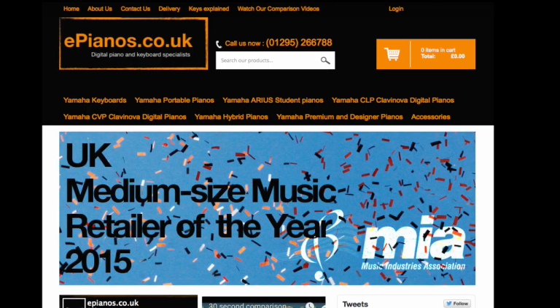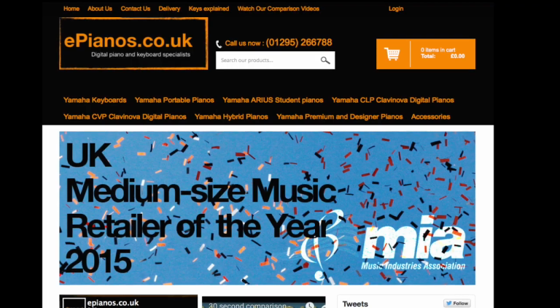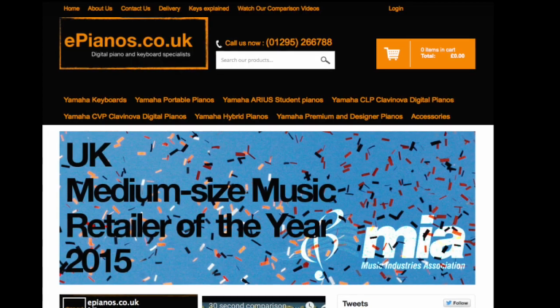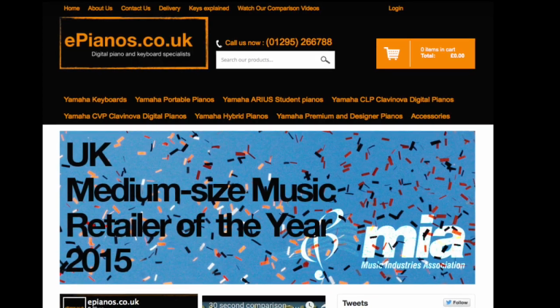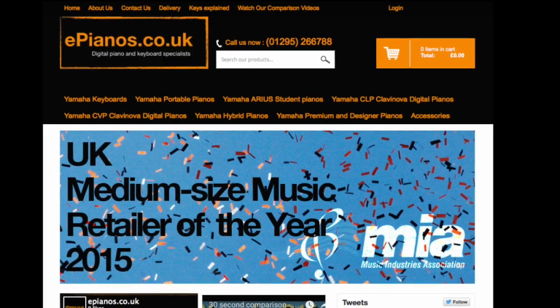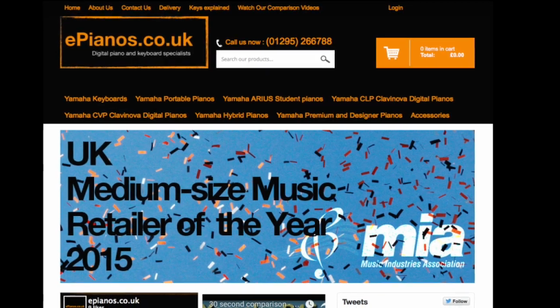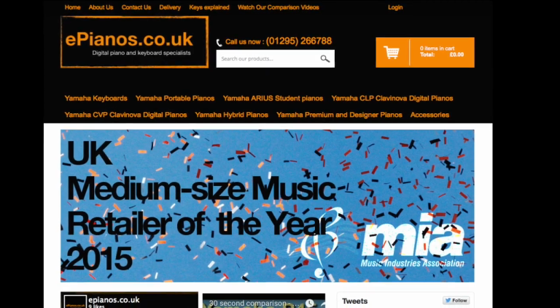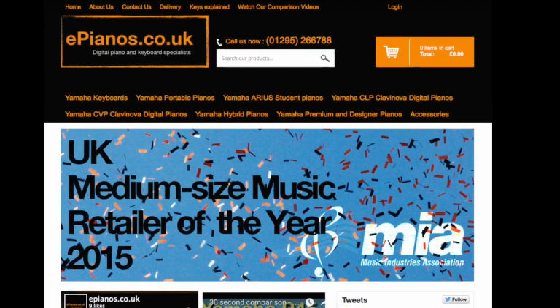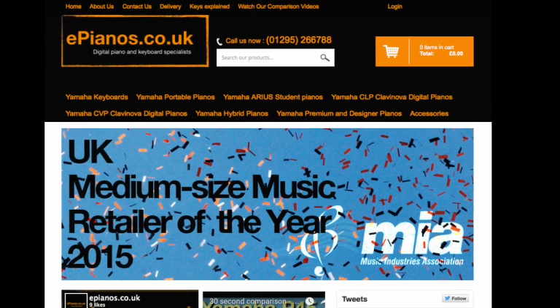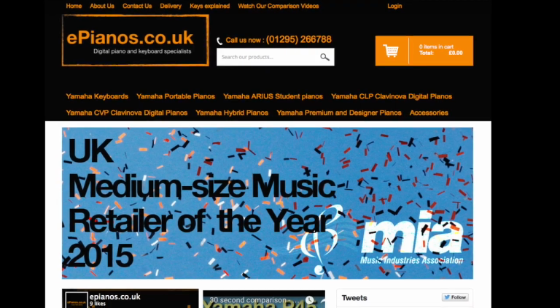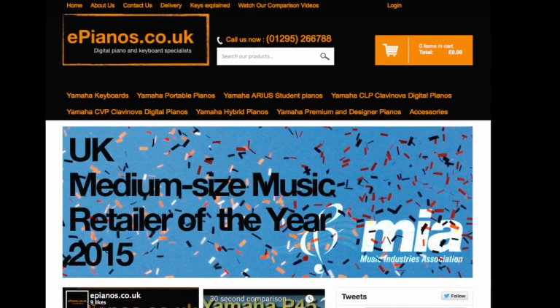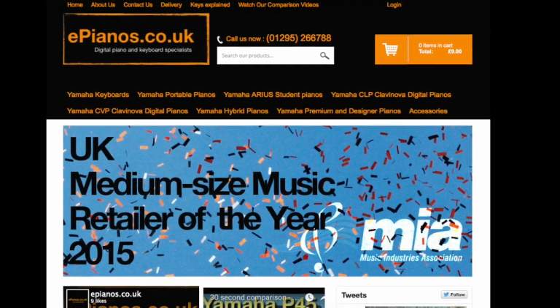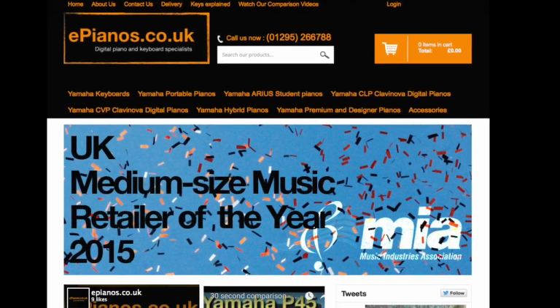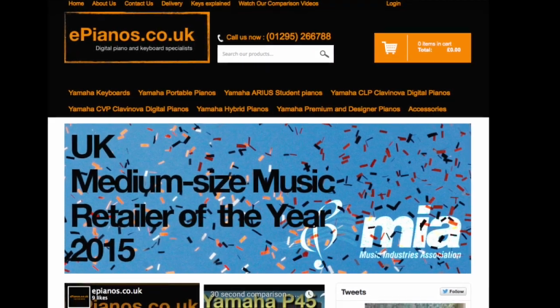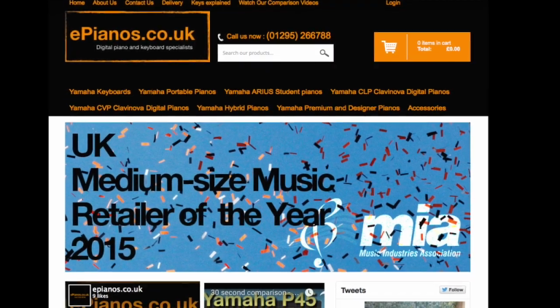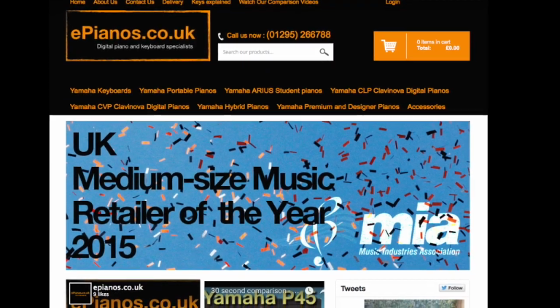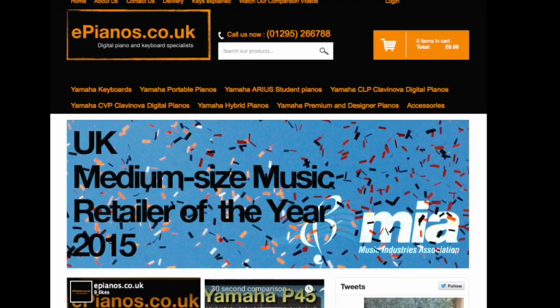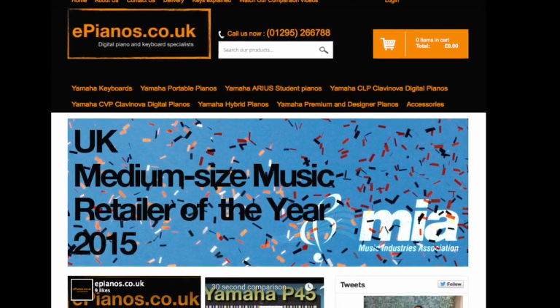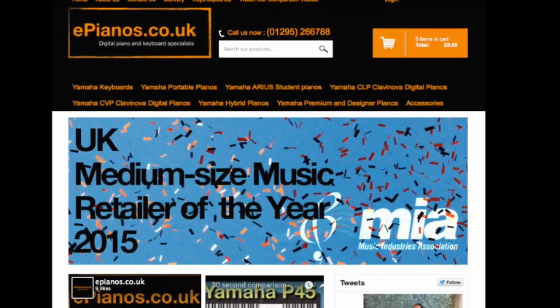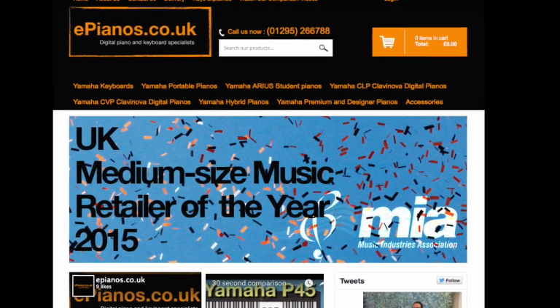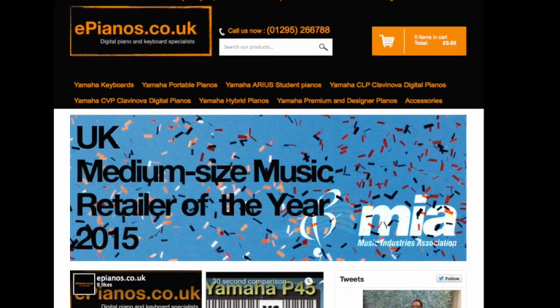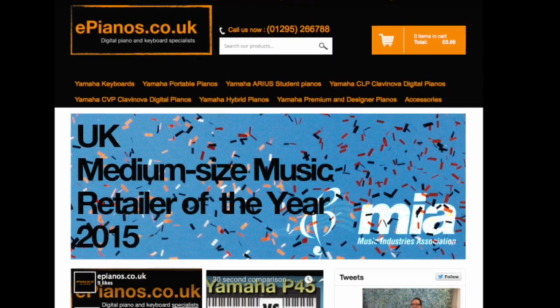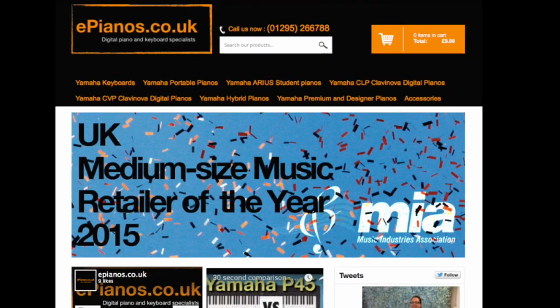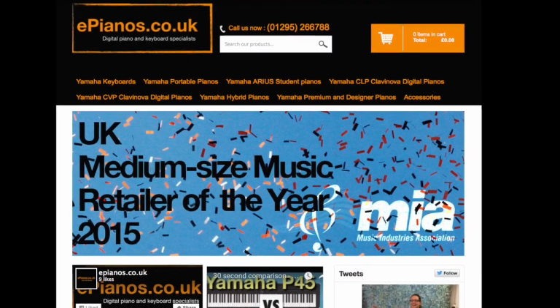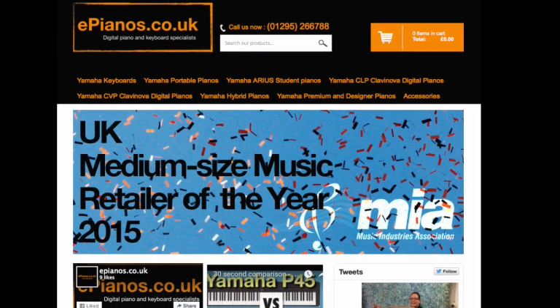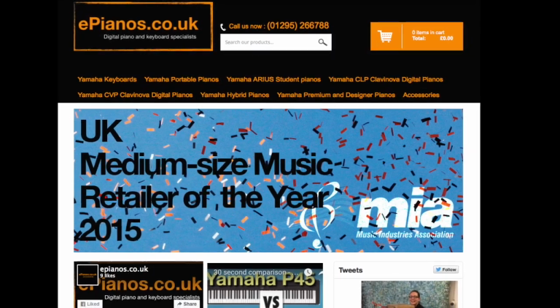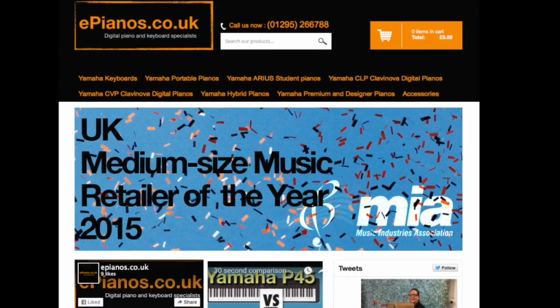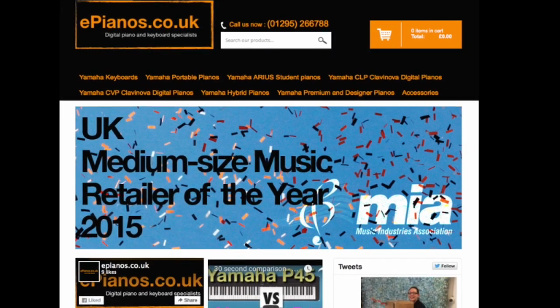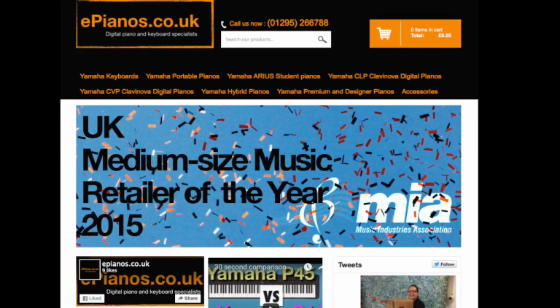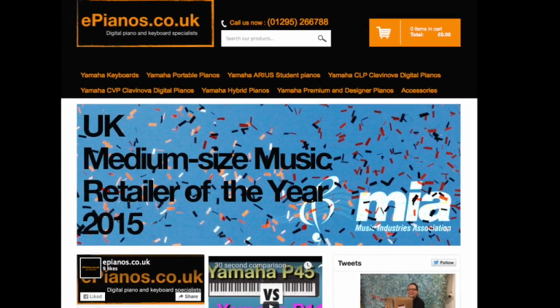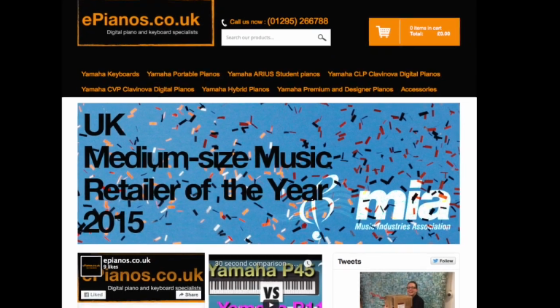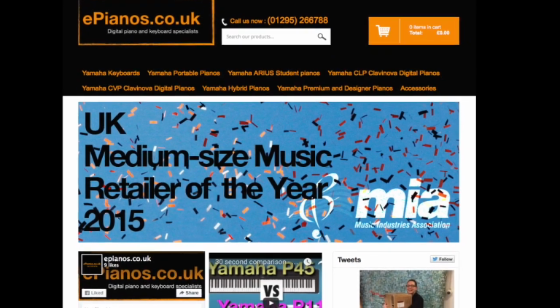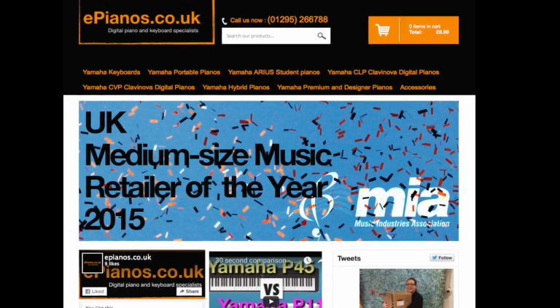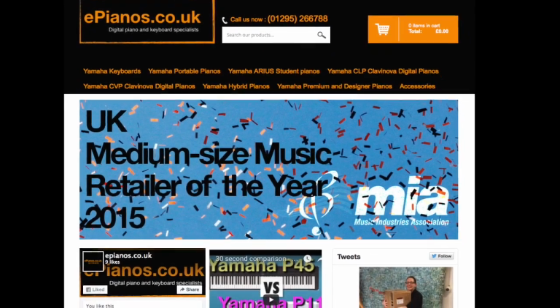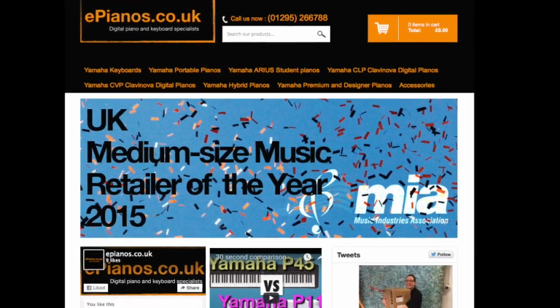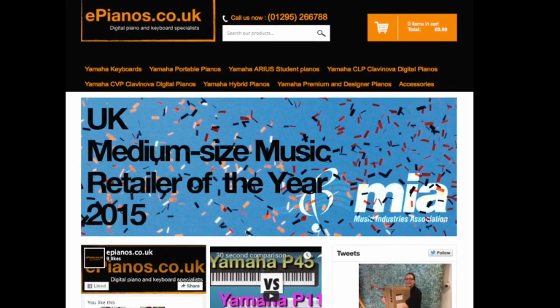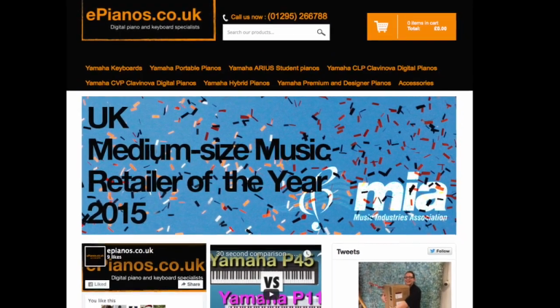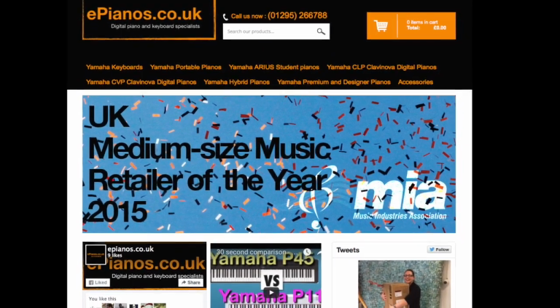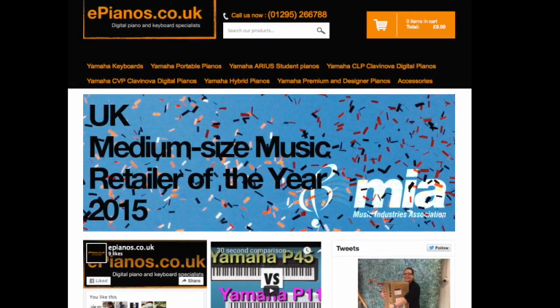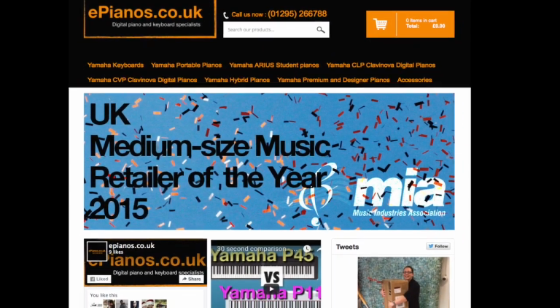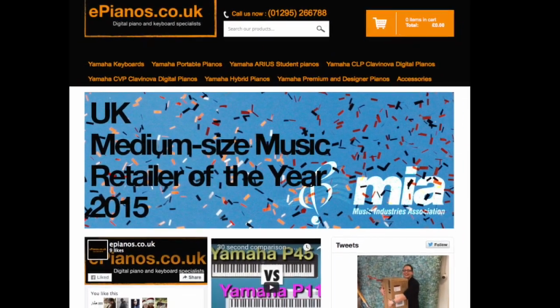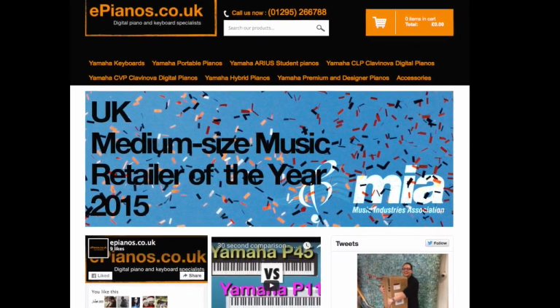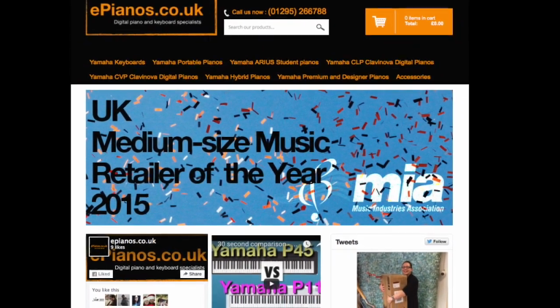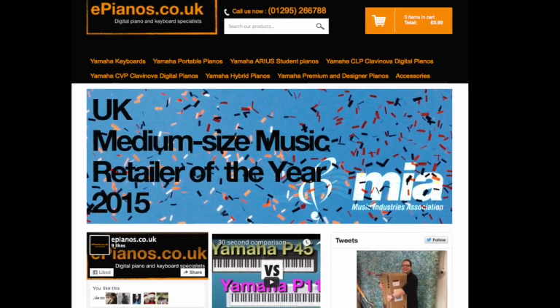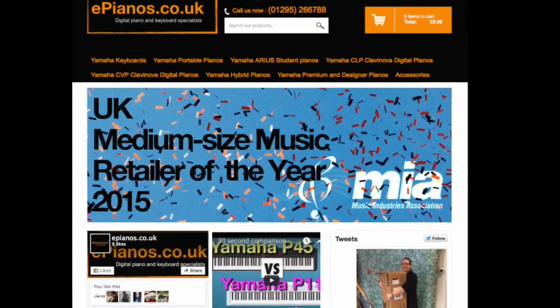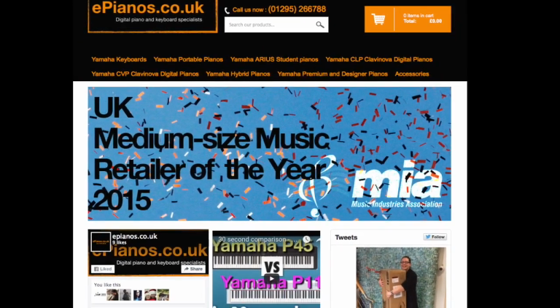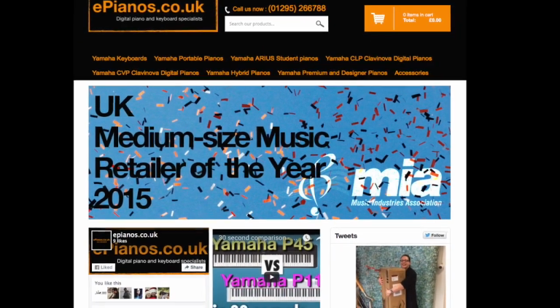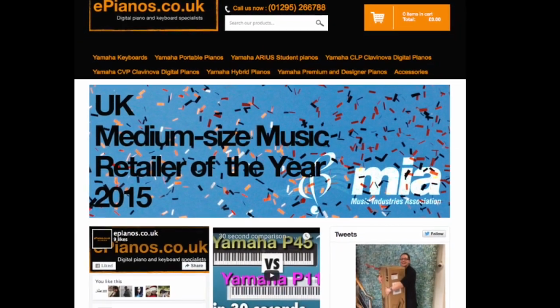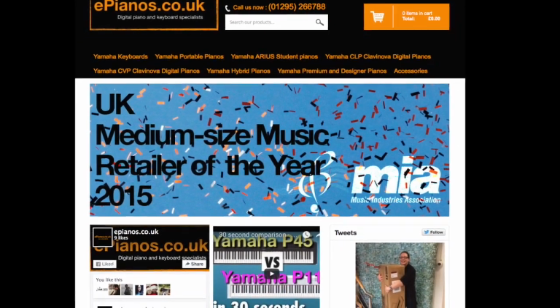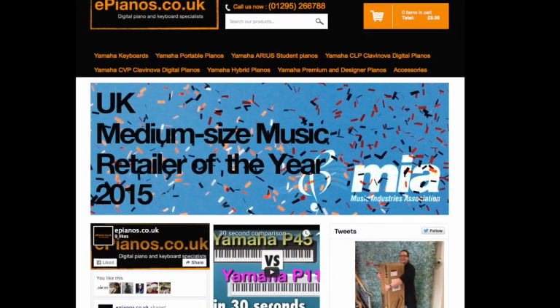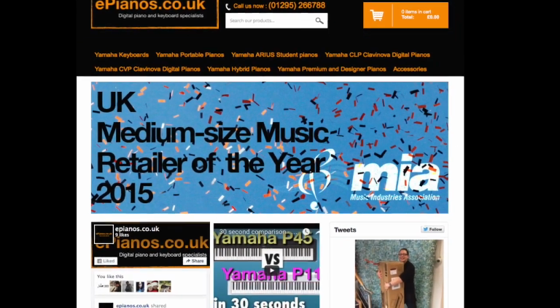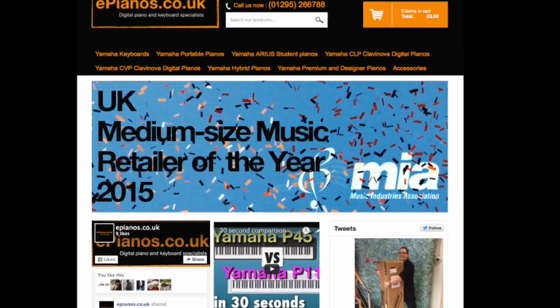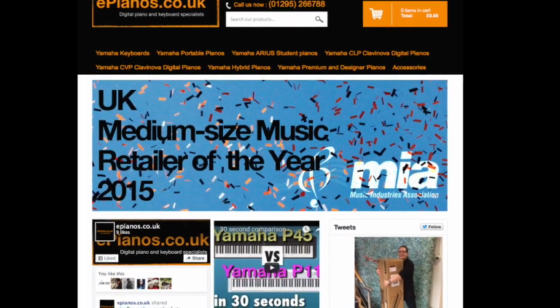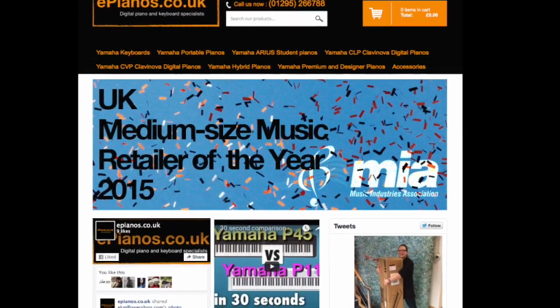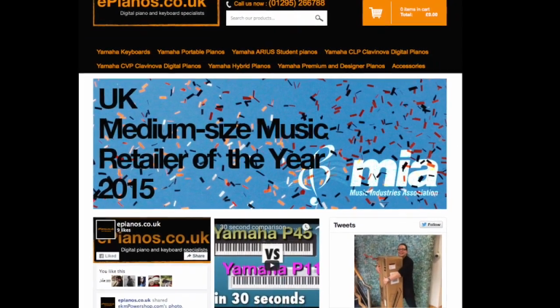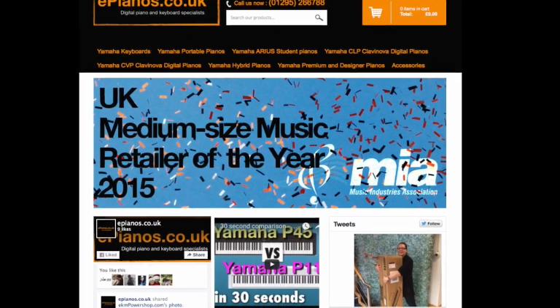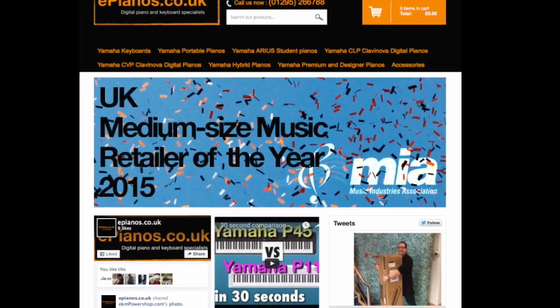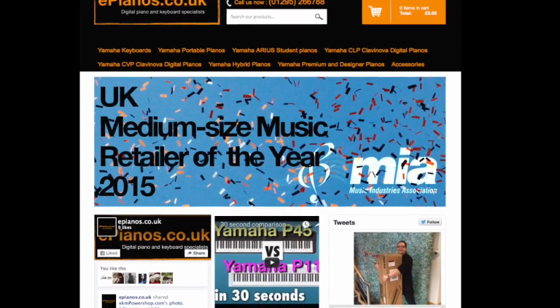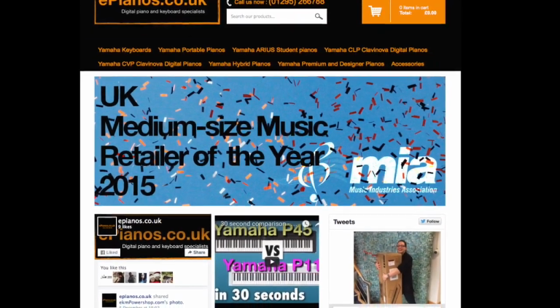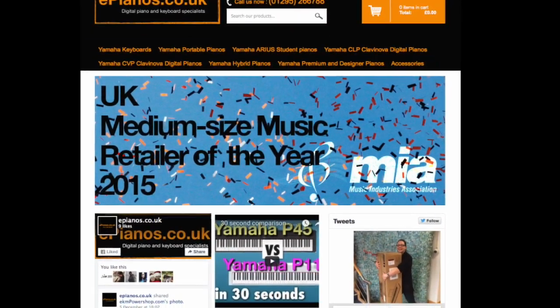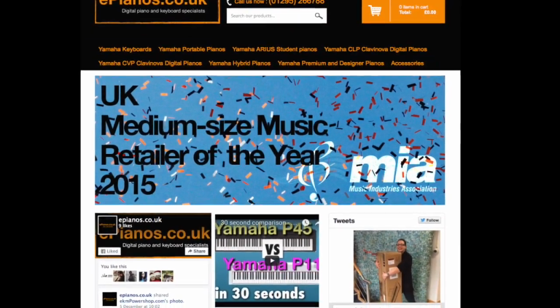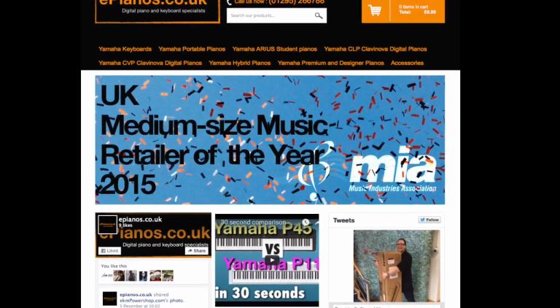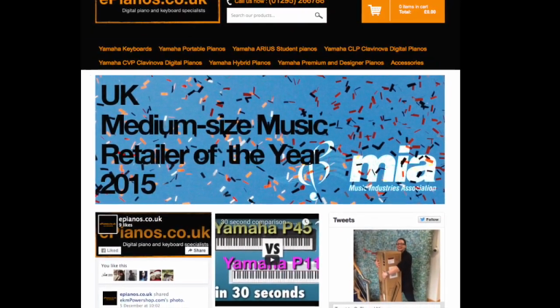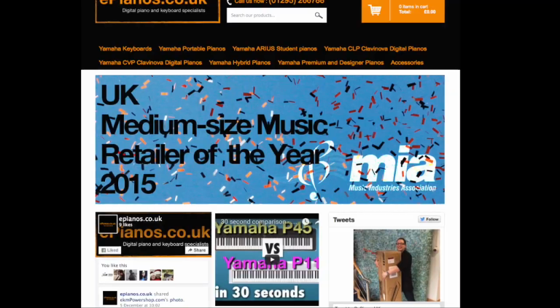Take a look at the ePianos website for the latest deals and offers on Yamaha digital pianos and keyboards. Delivery is fast and free across the UK.